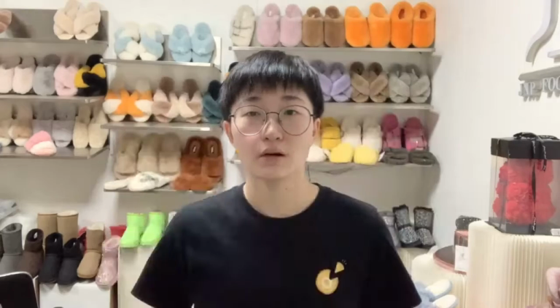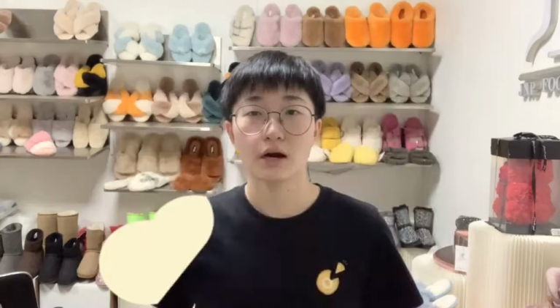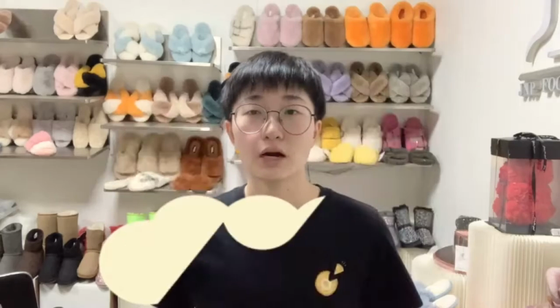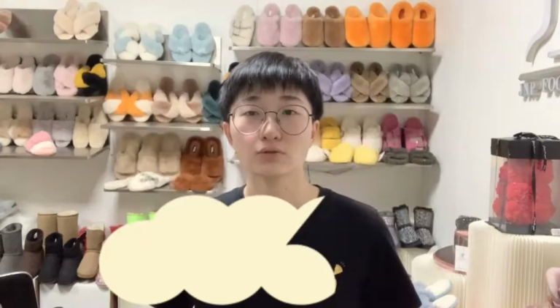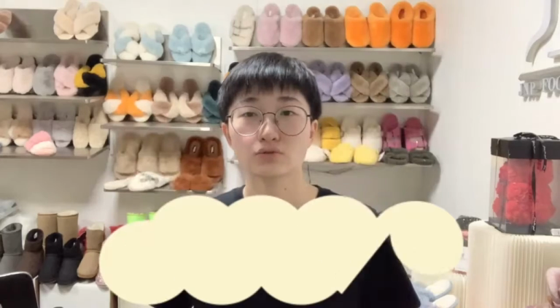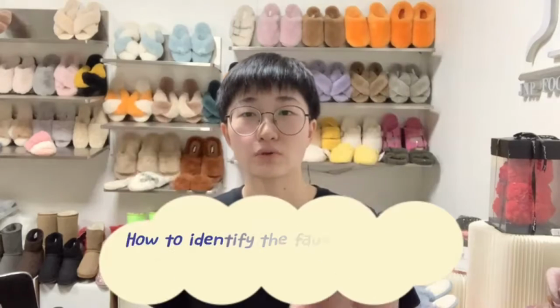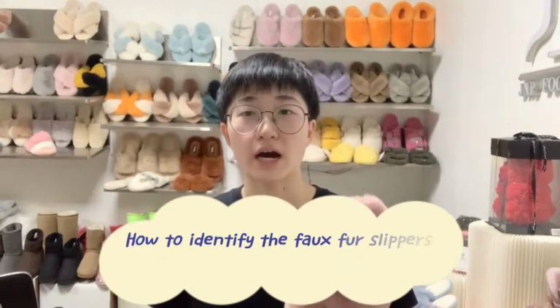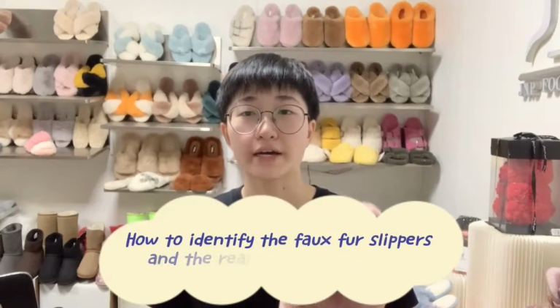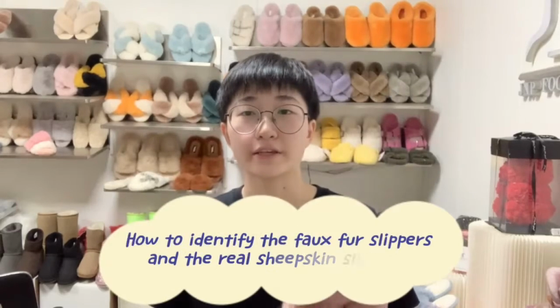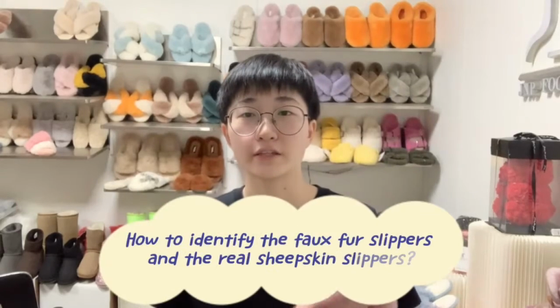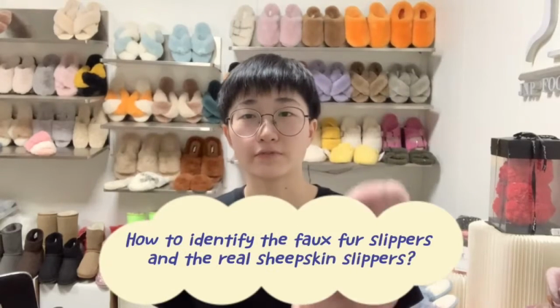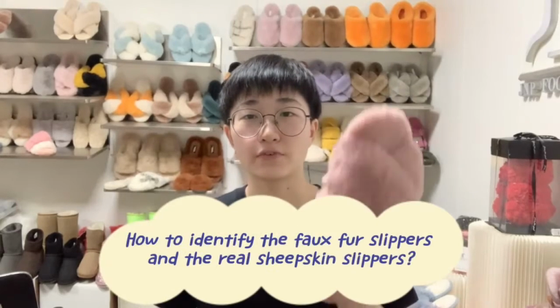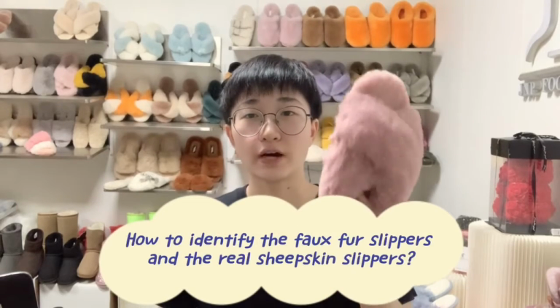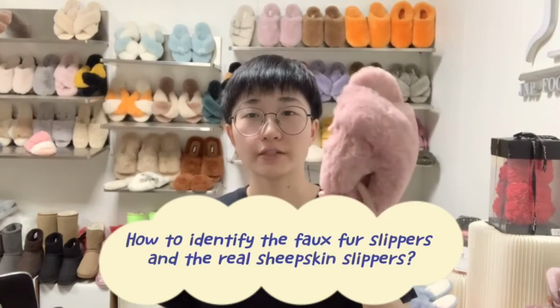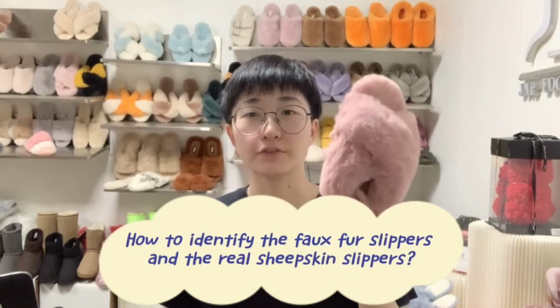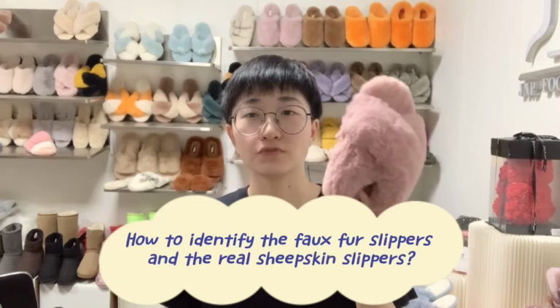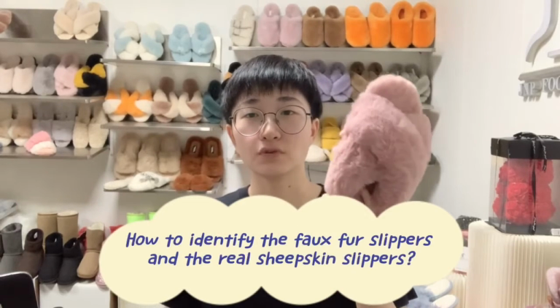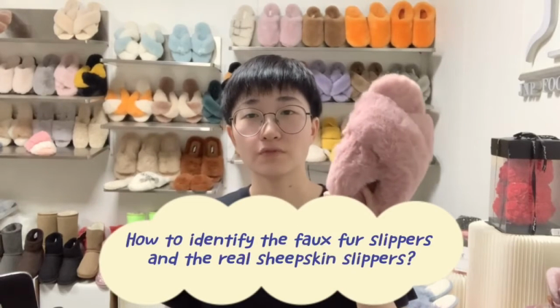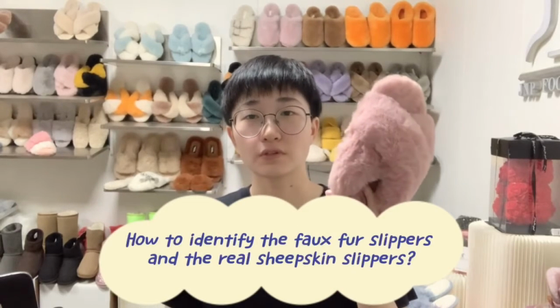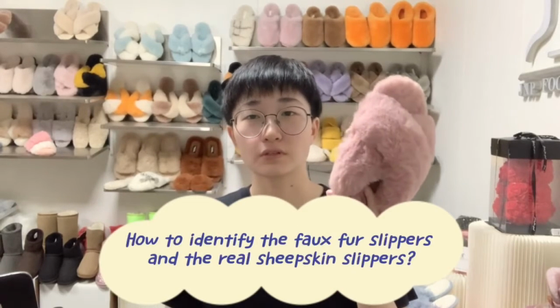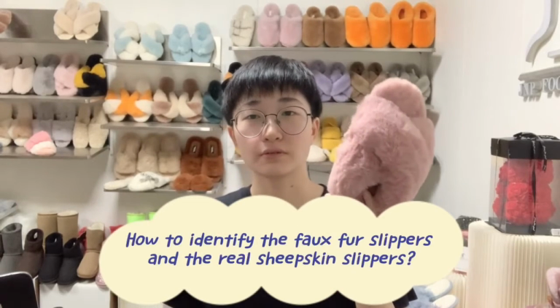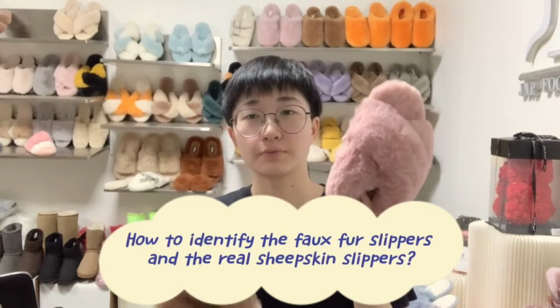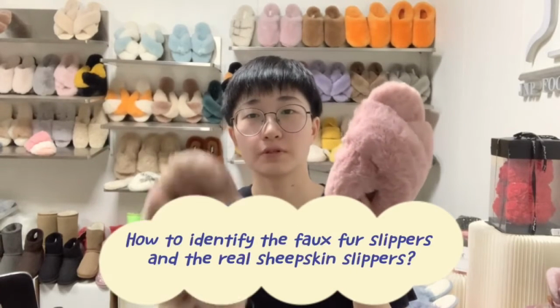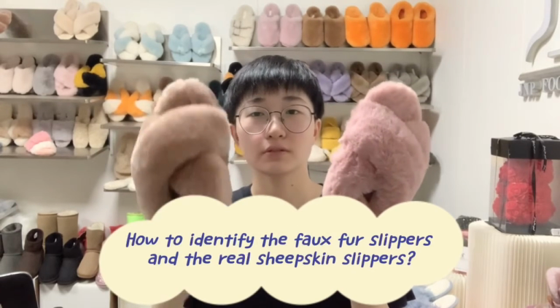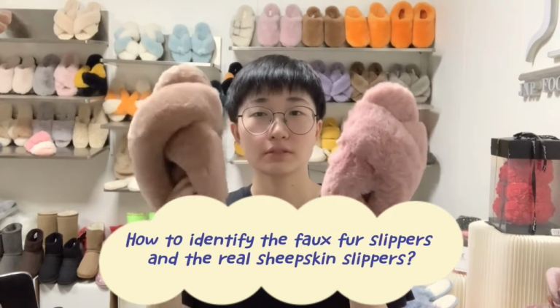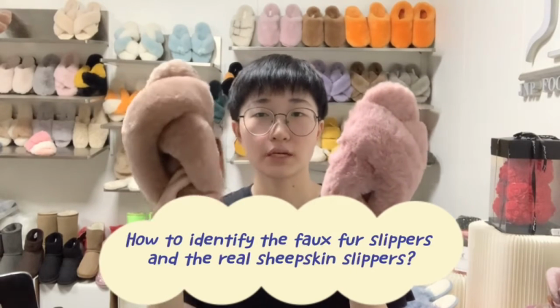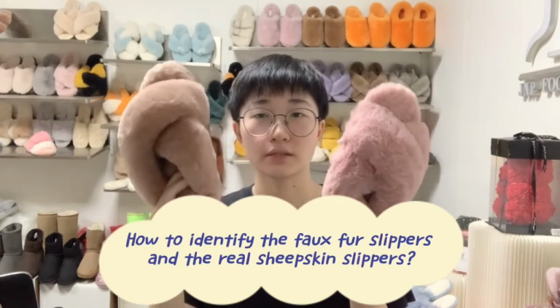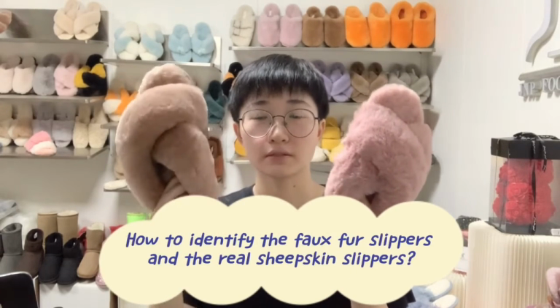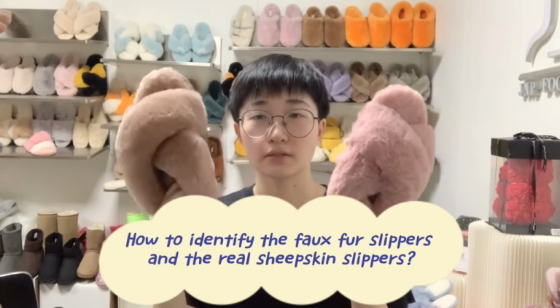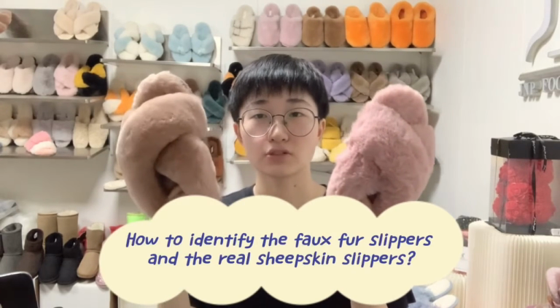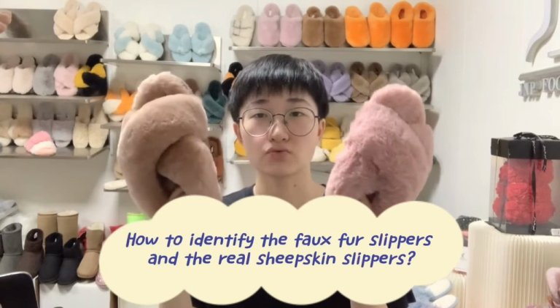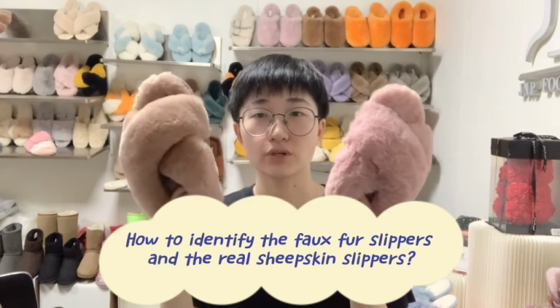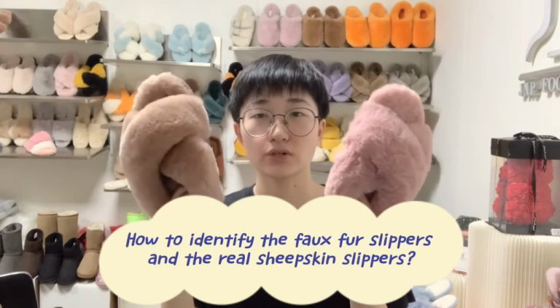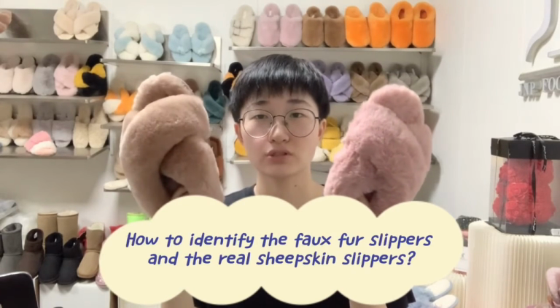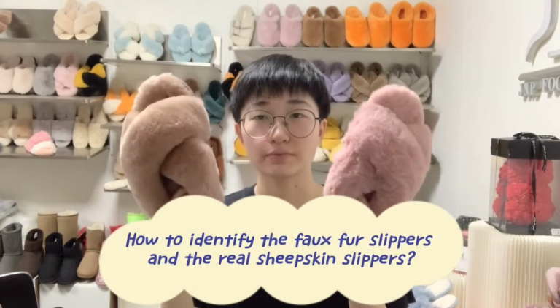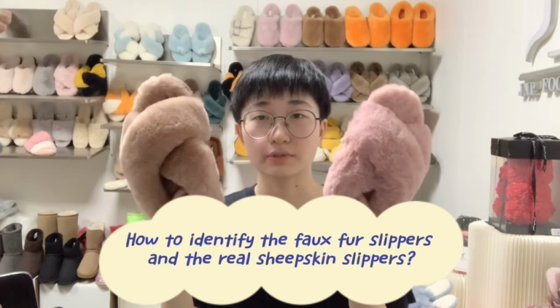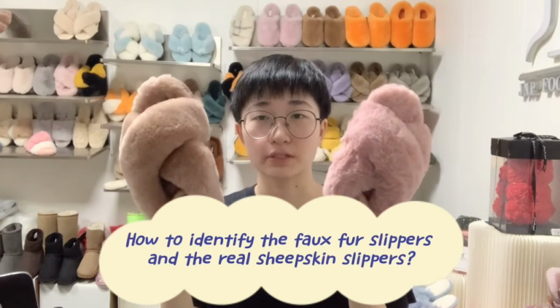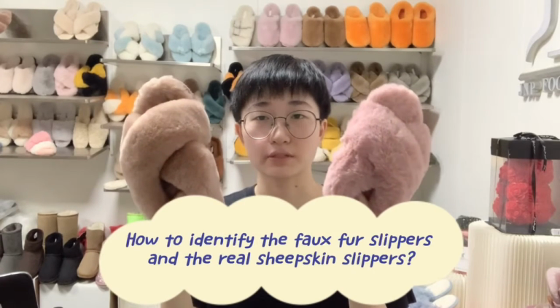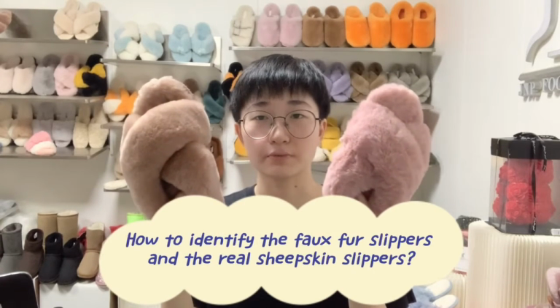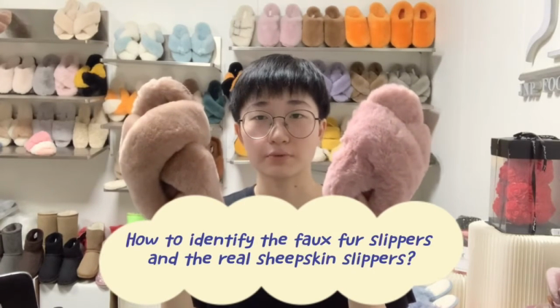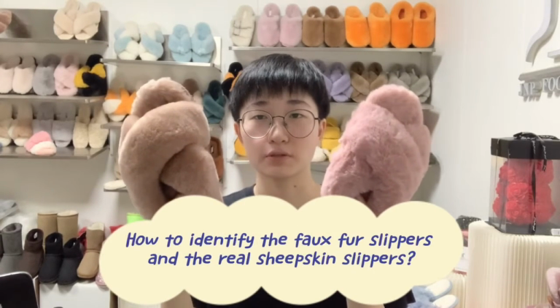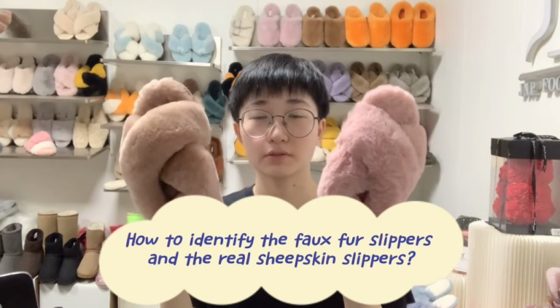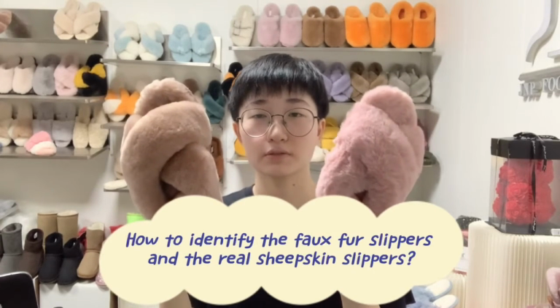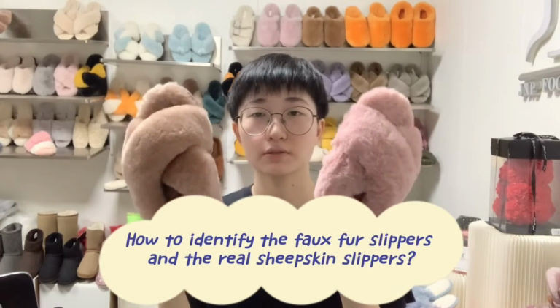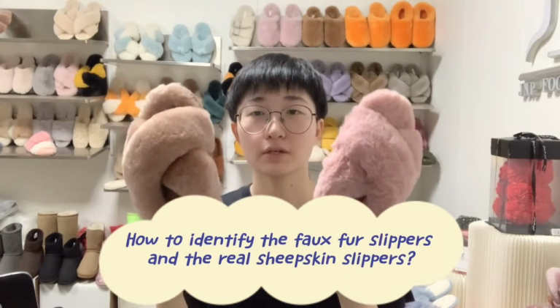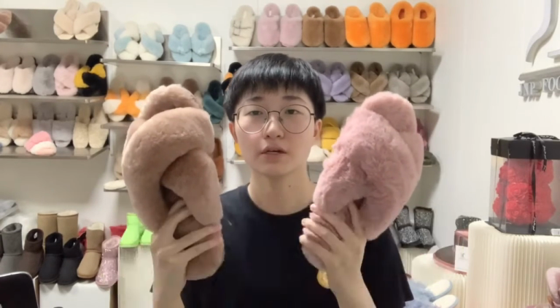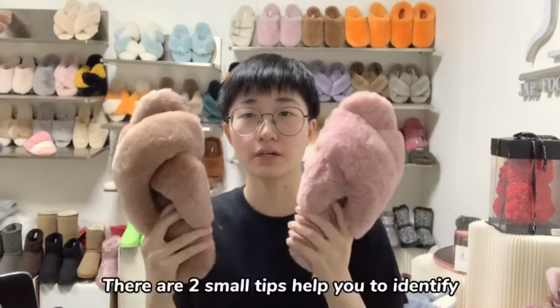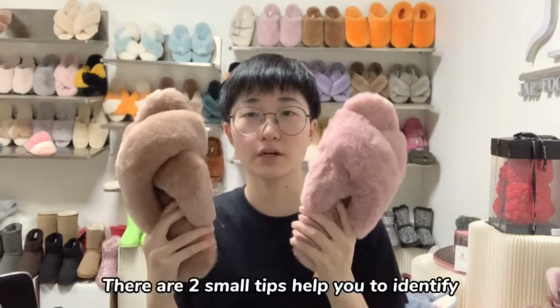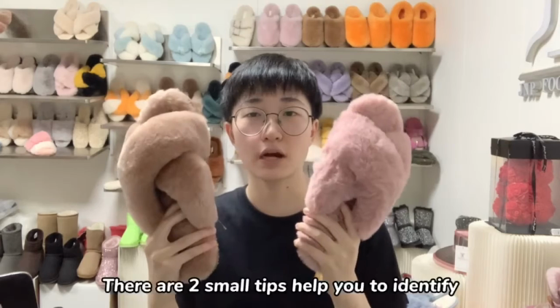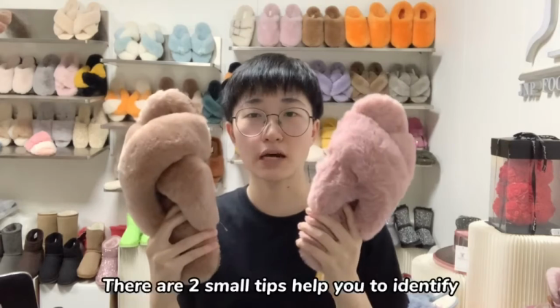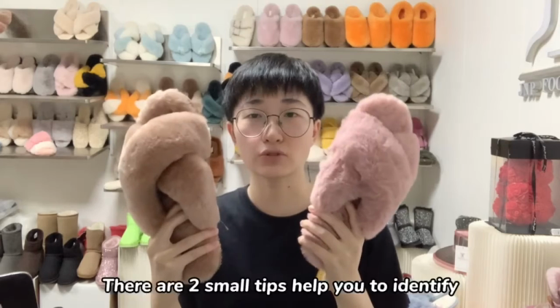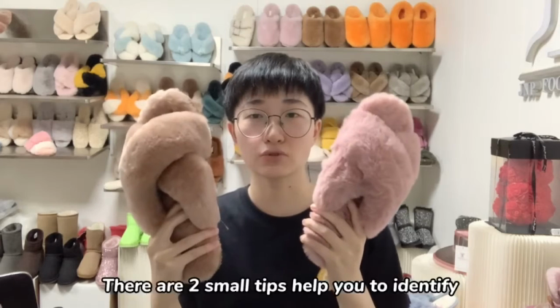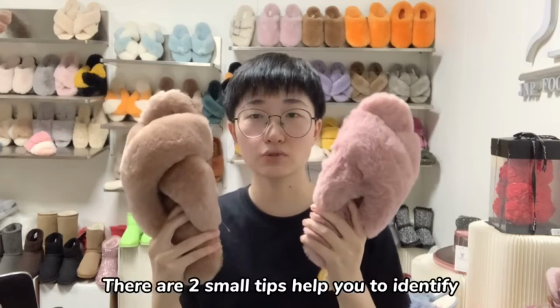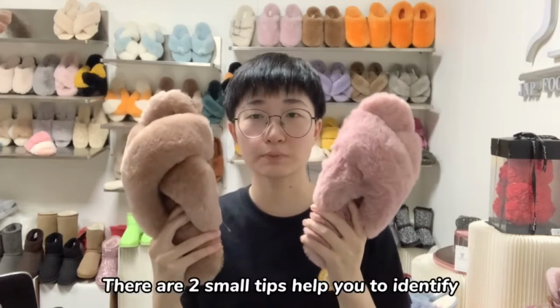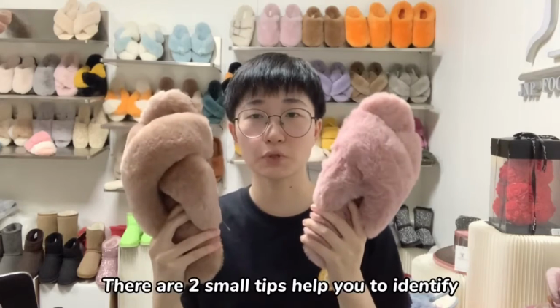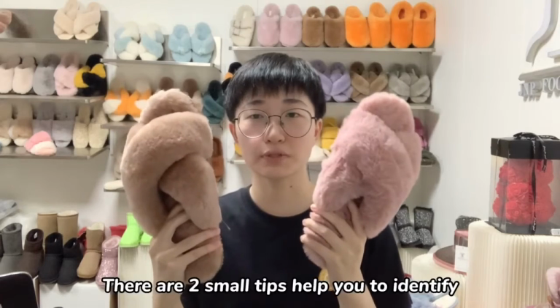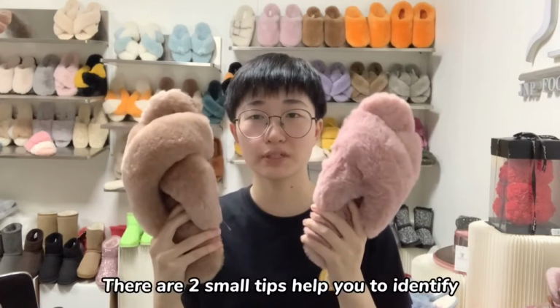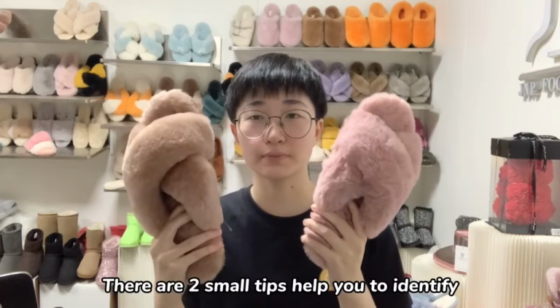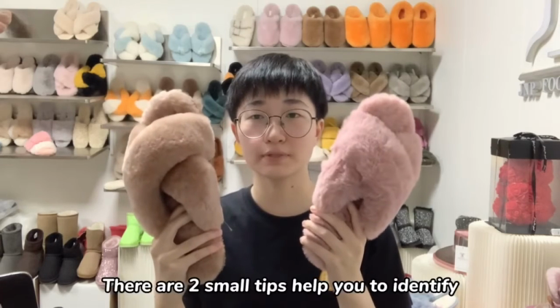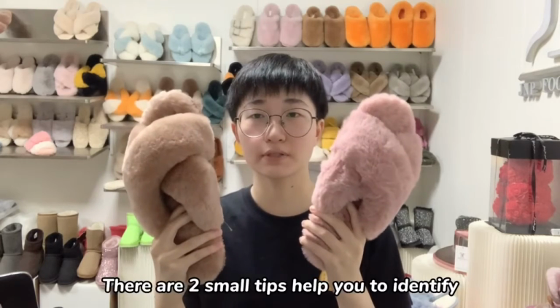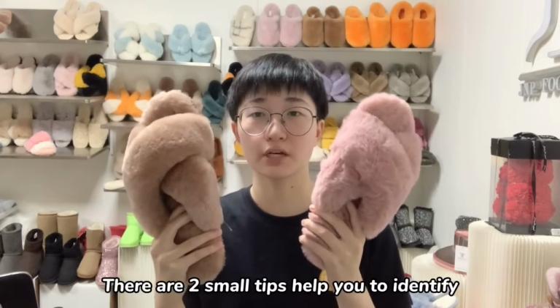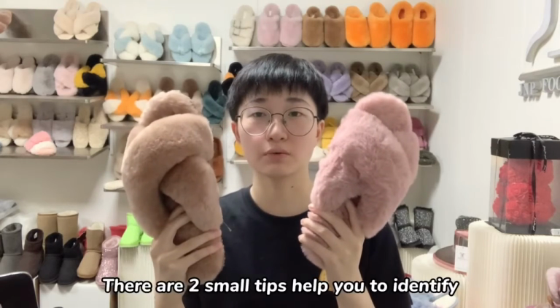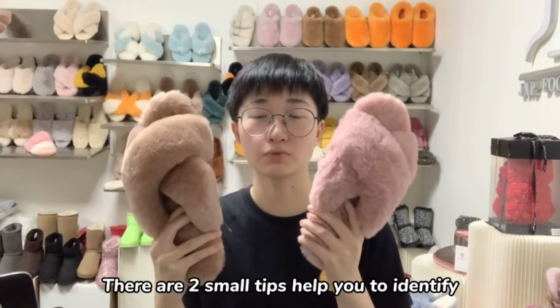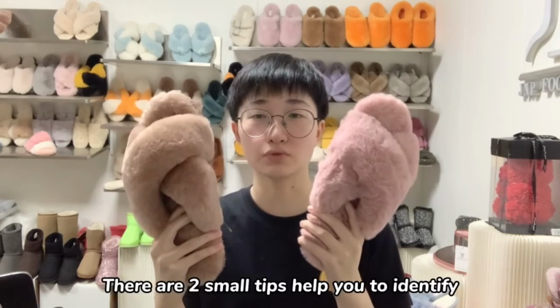How to identify the faux fur slippers and the real sheepskin slippers. There are two small tips to help you identify them.